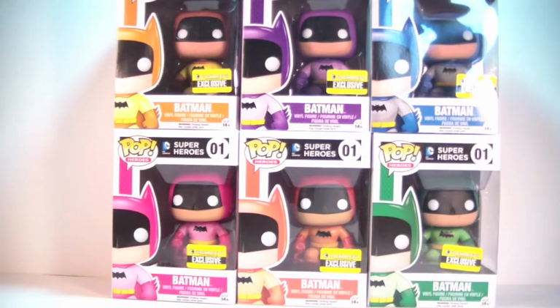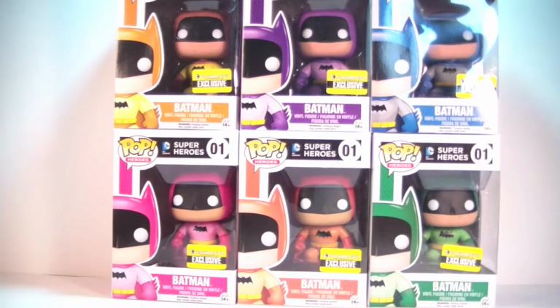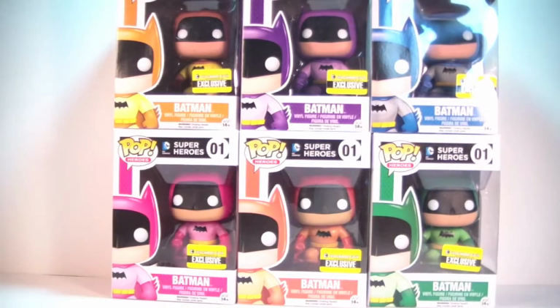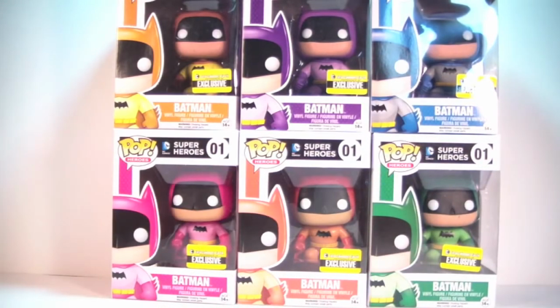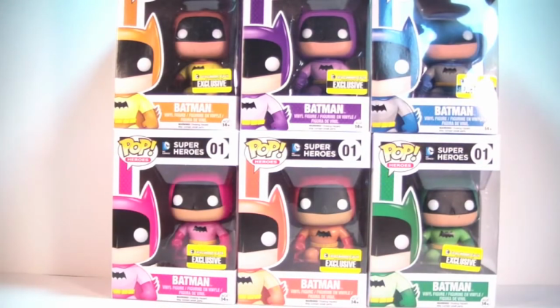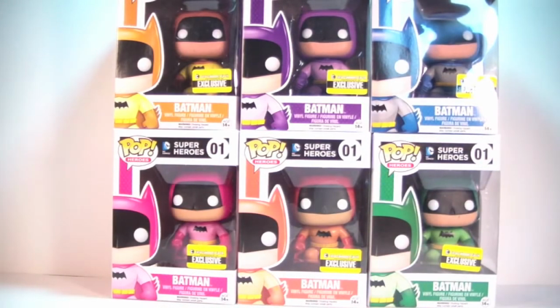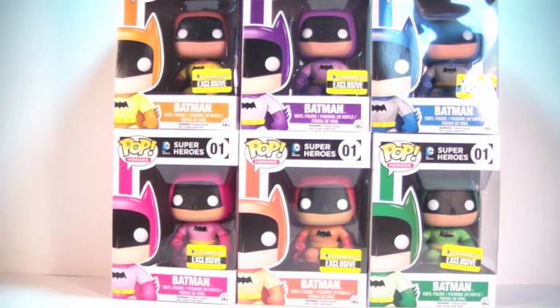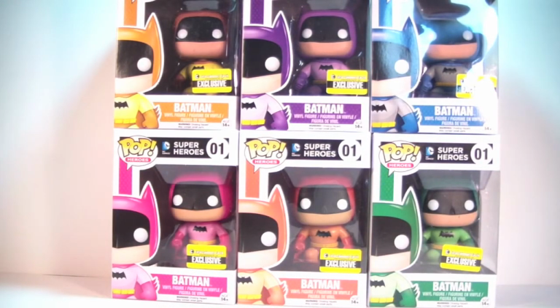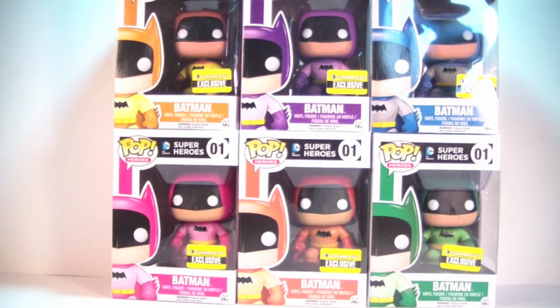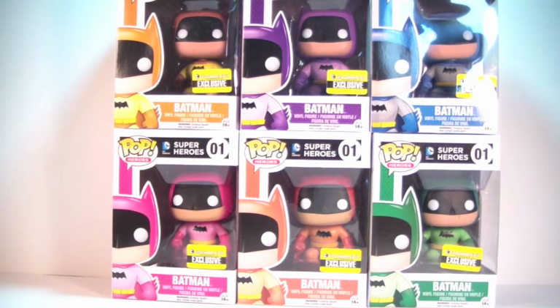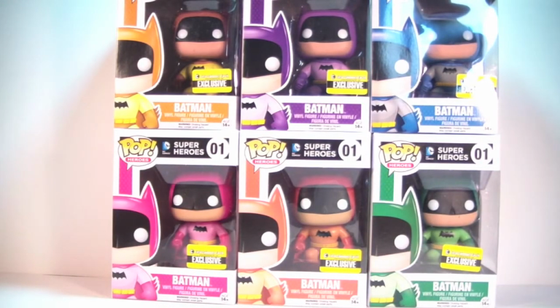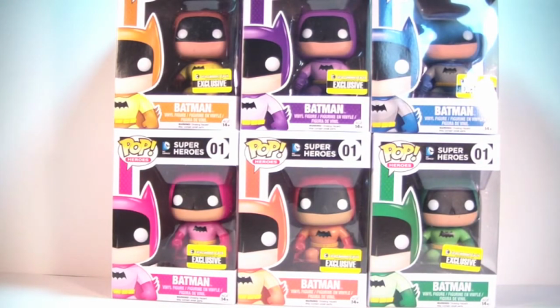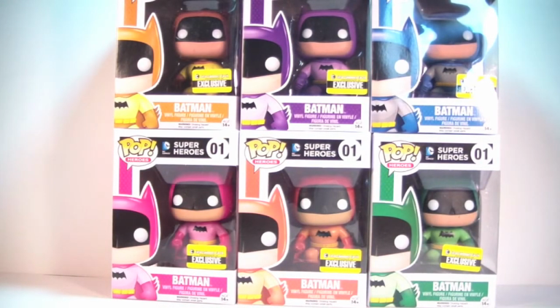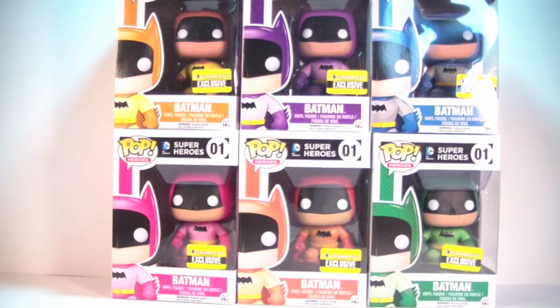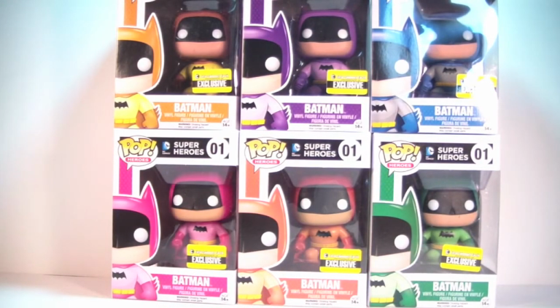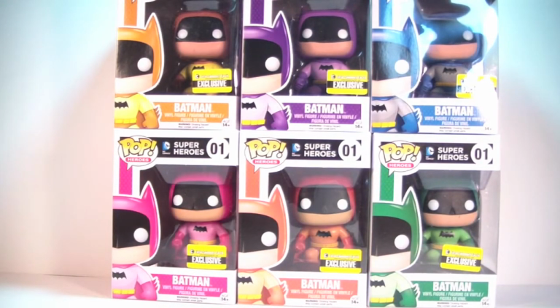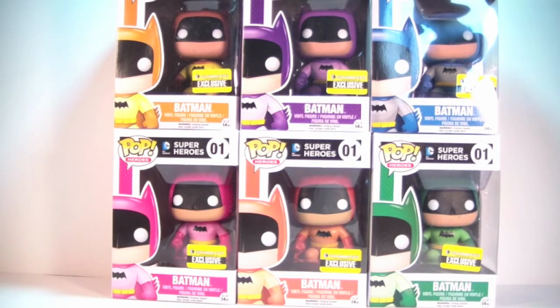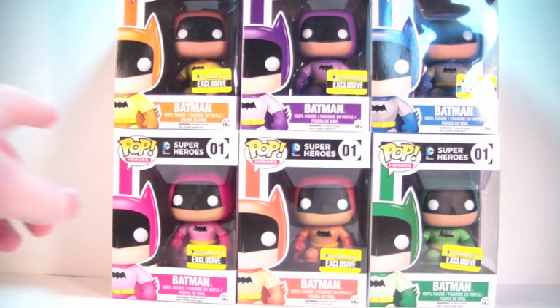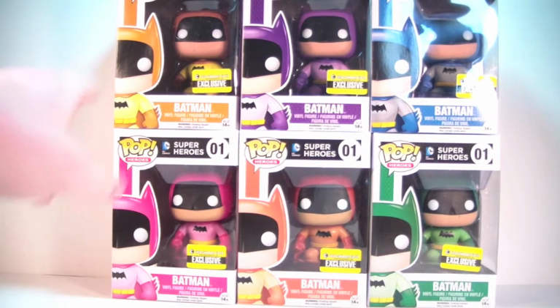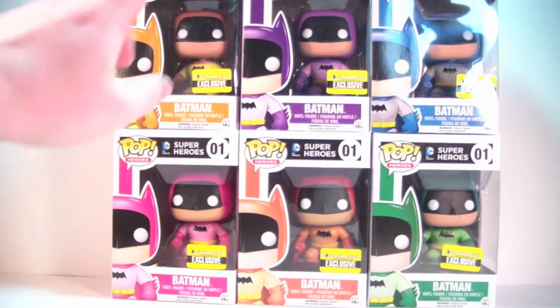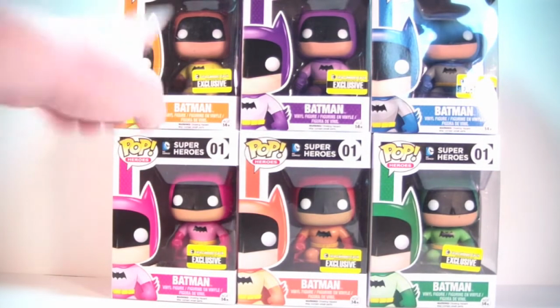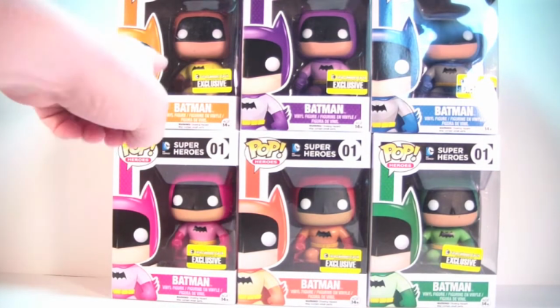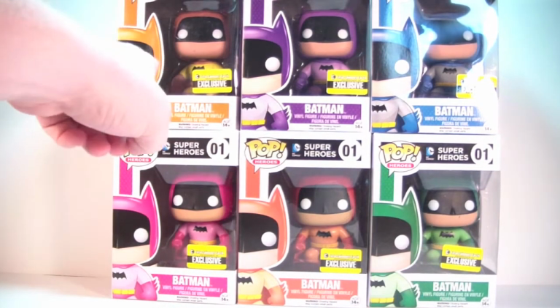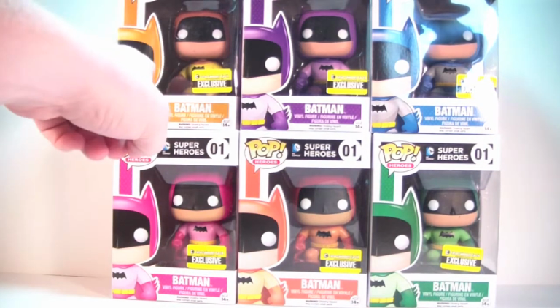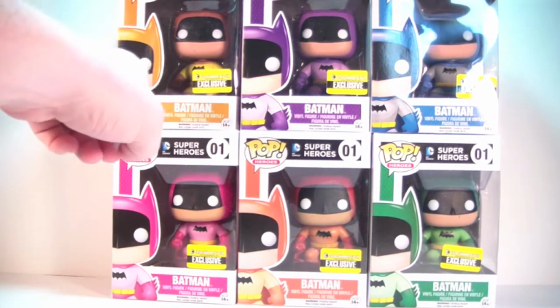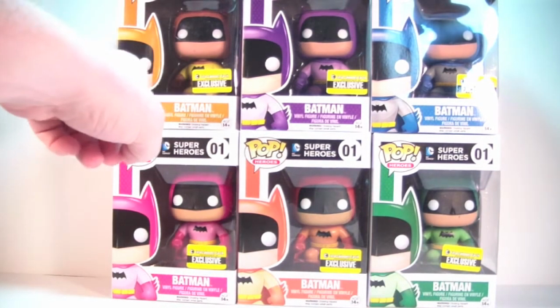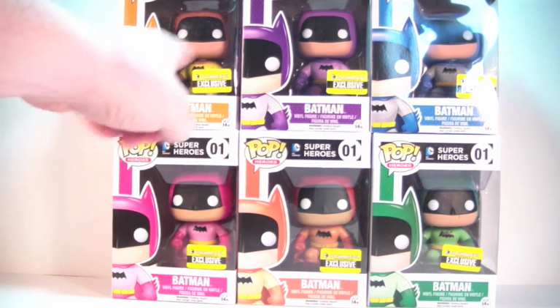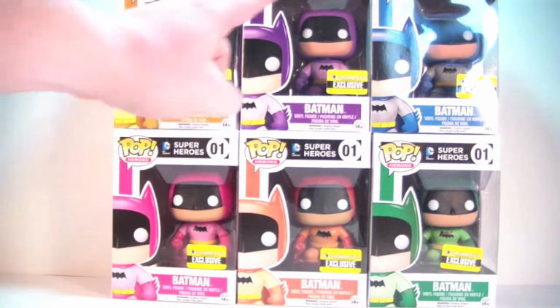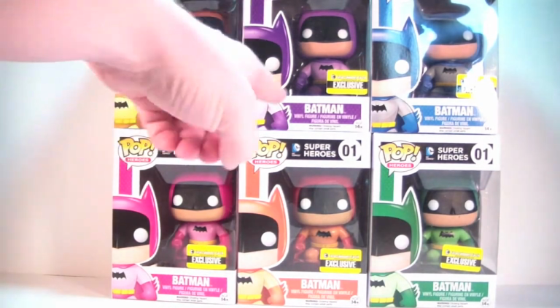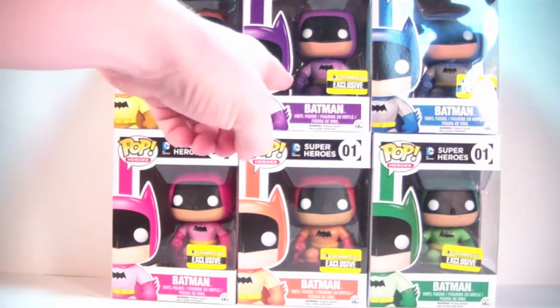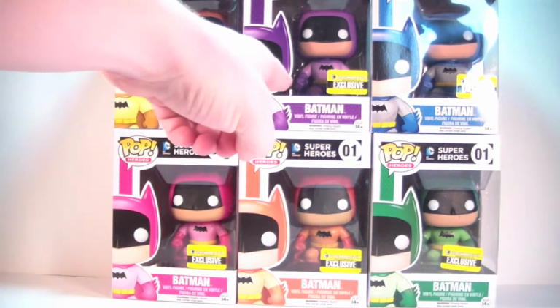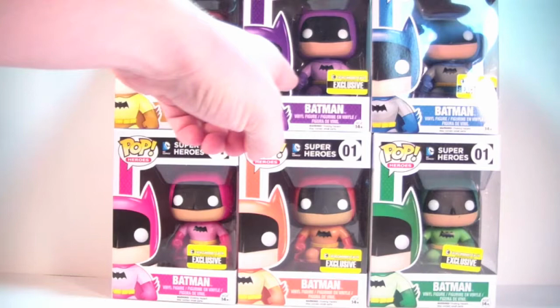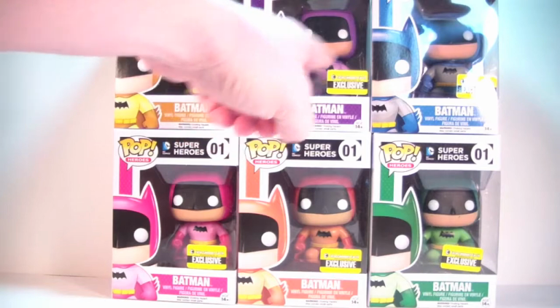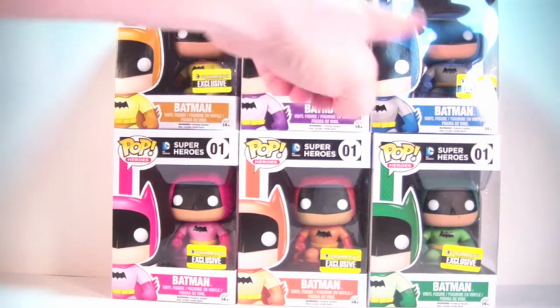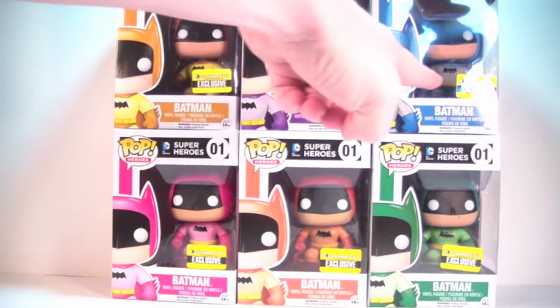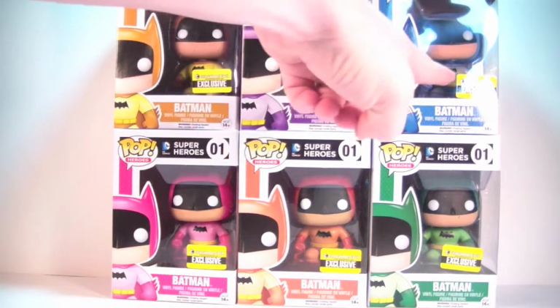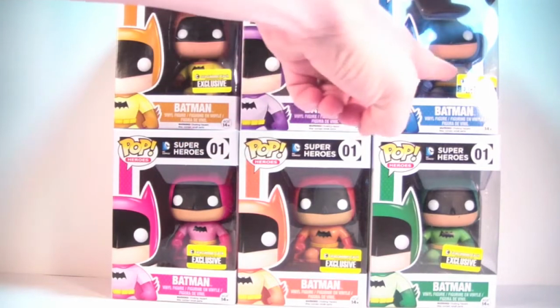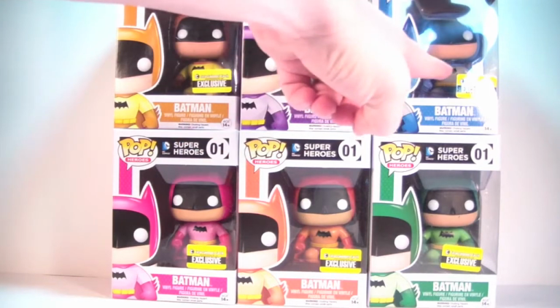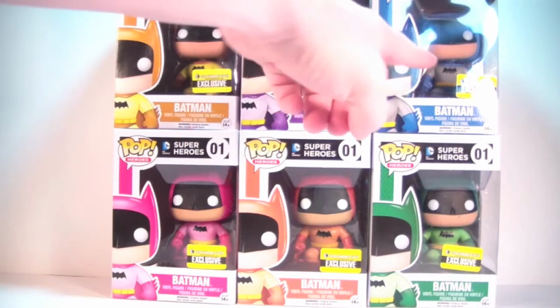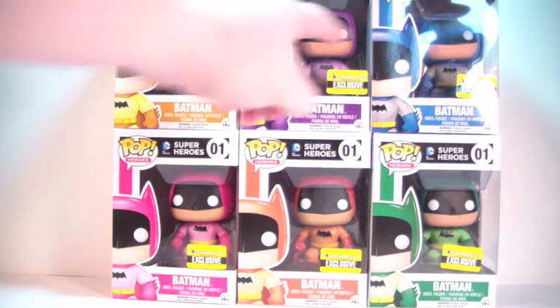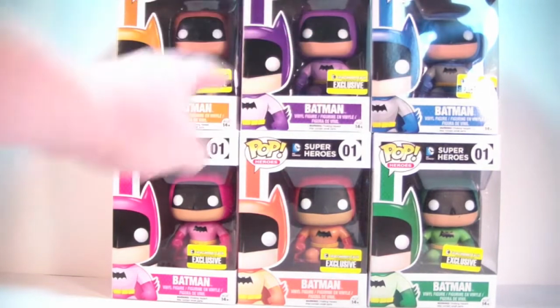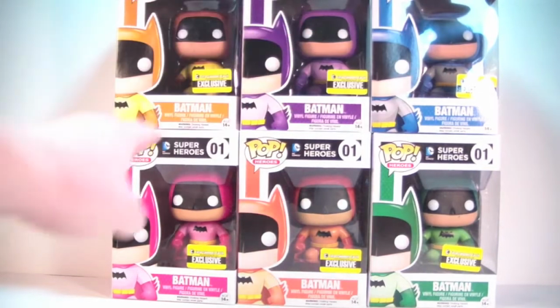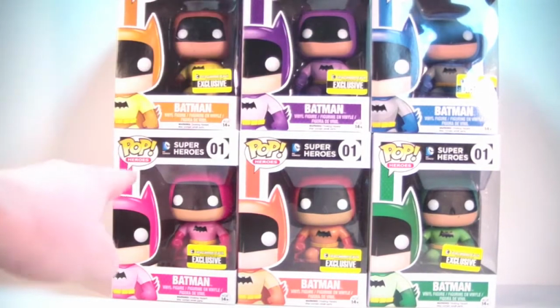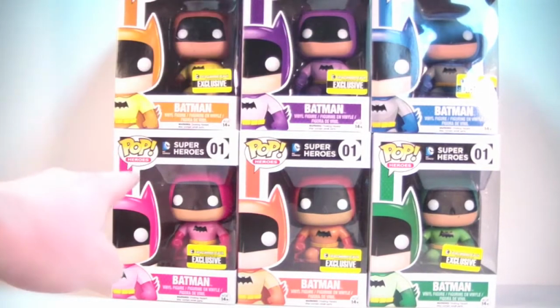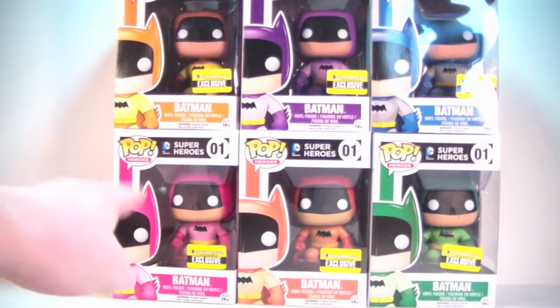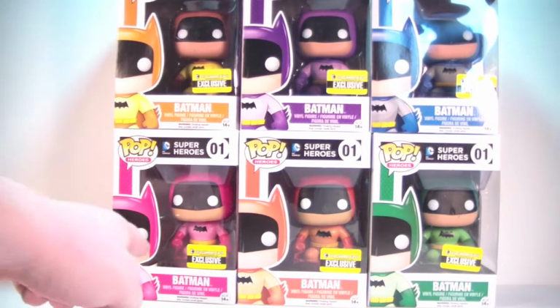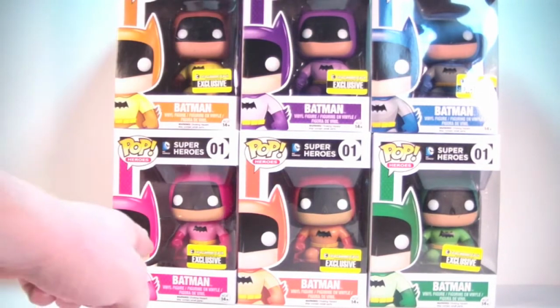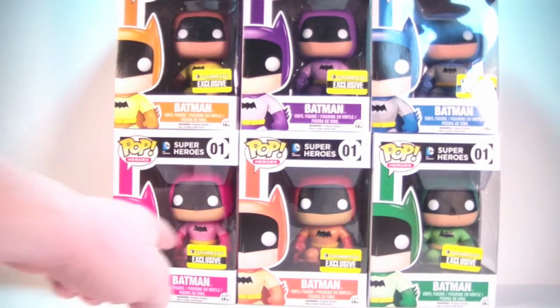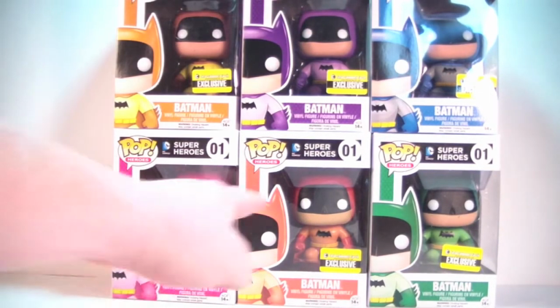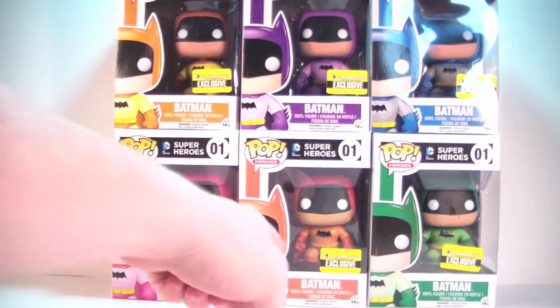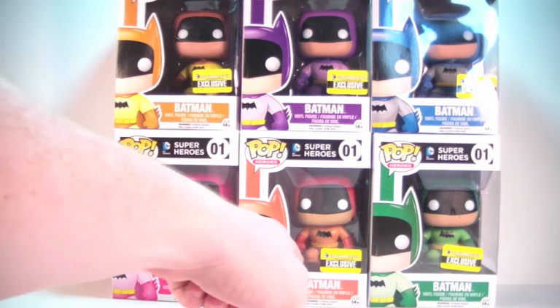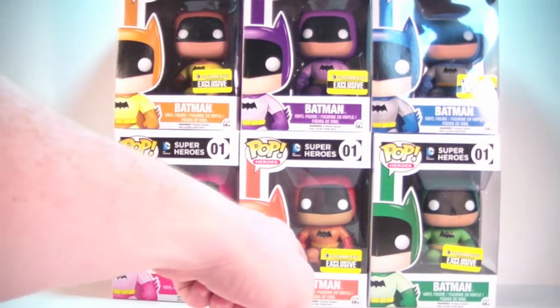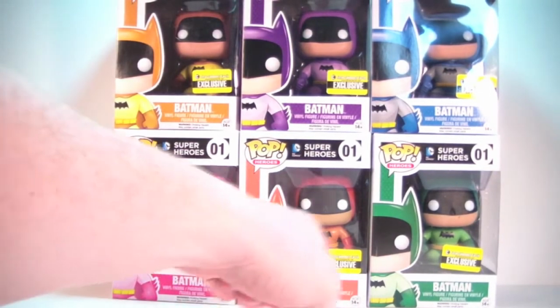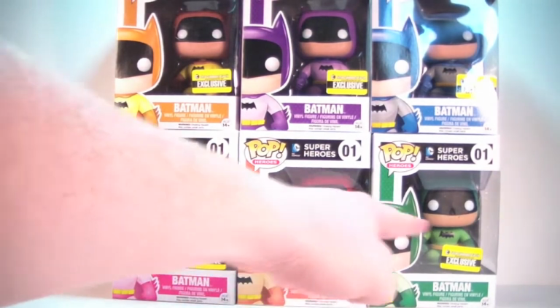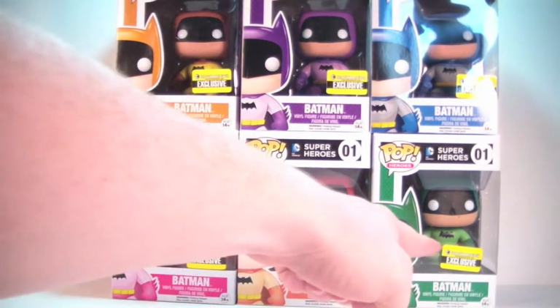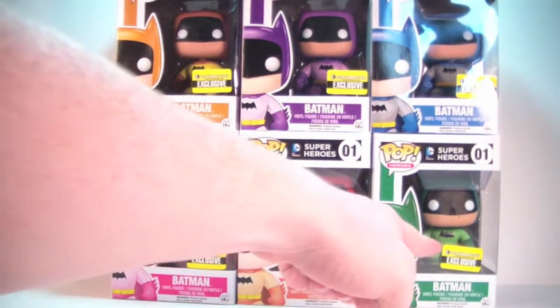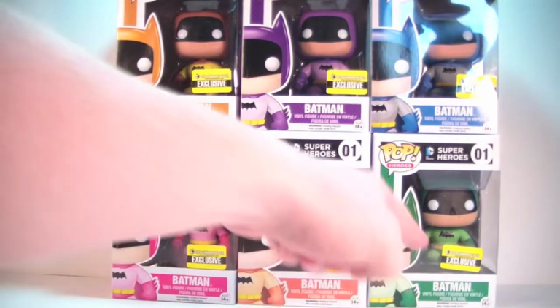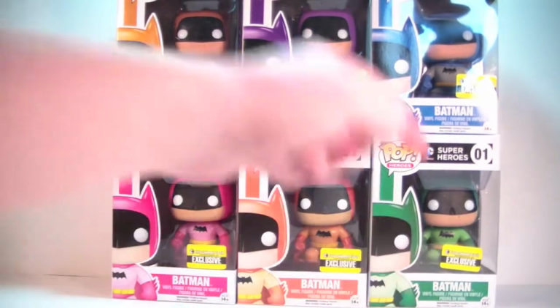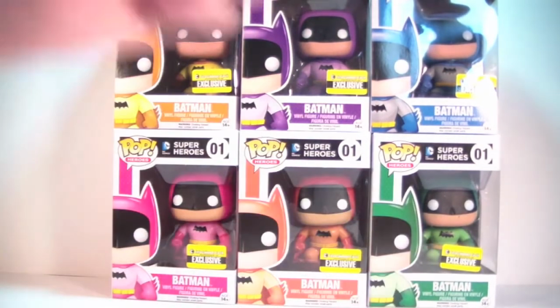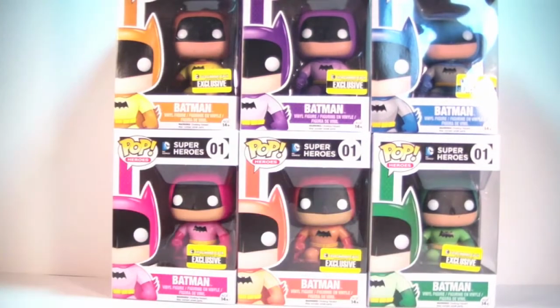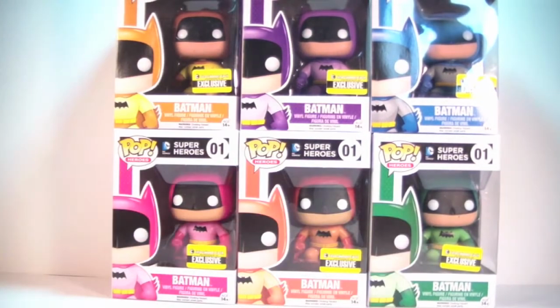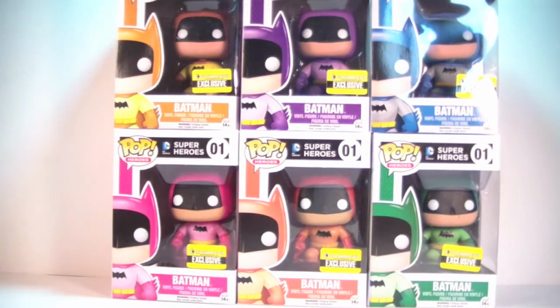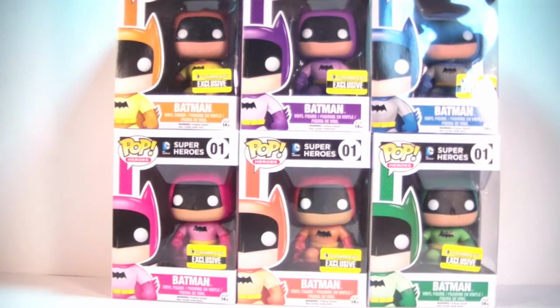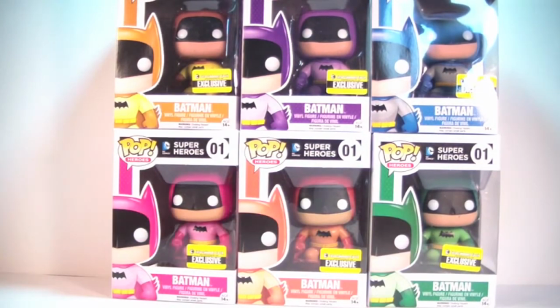There's six in total. You've got a yellow, a purple, a blue, a pink, an orange, and a green Batman.